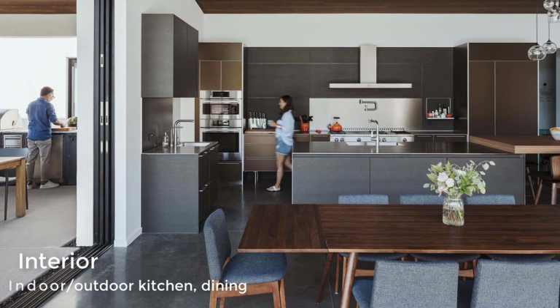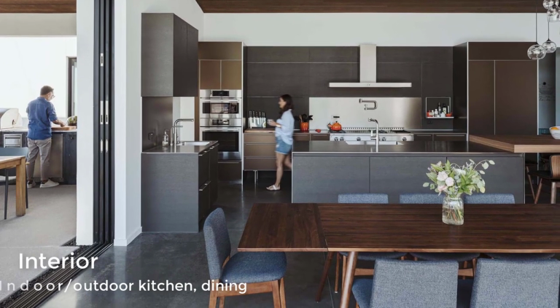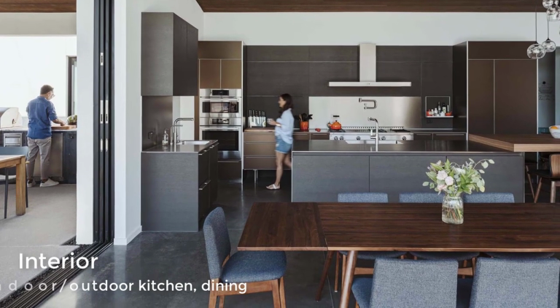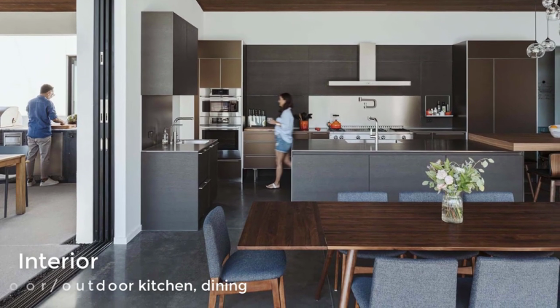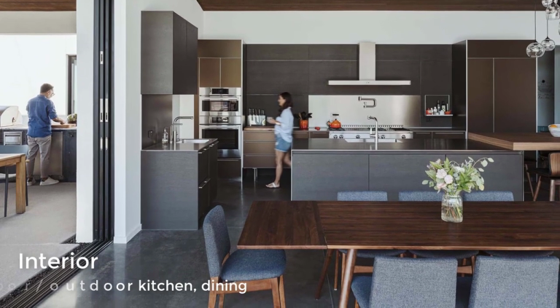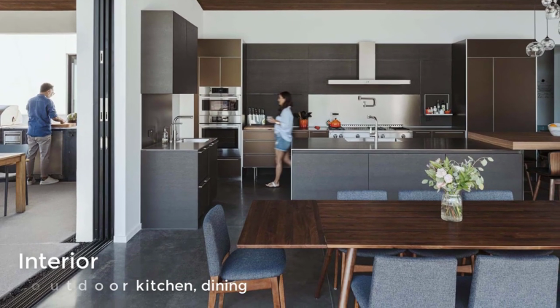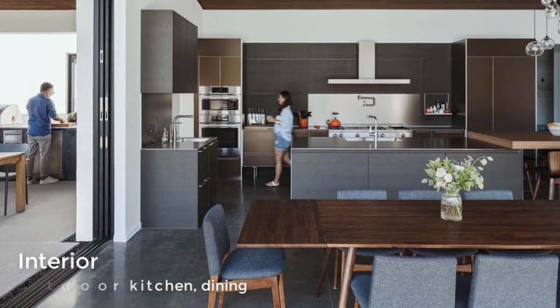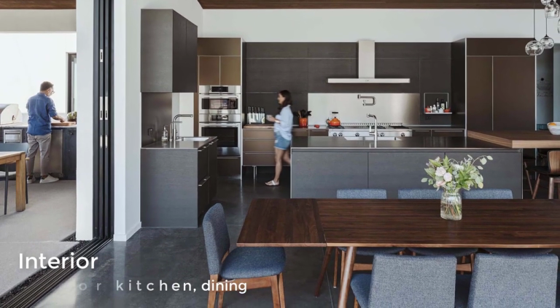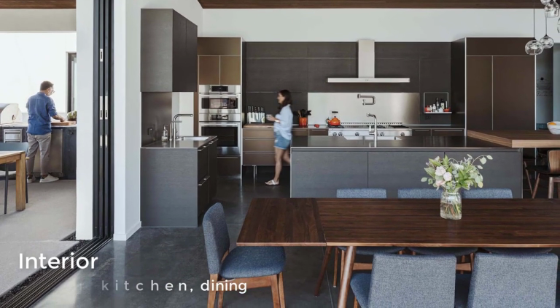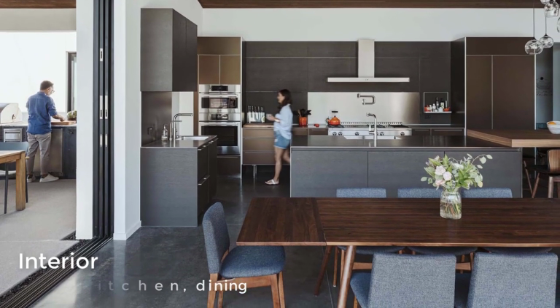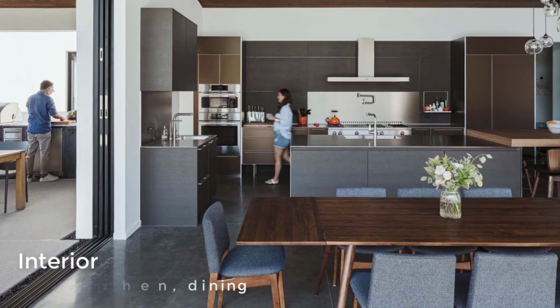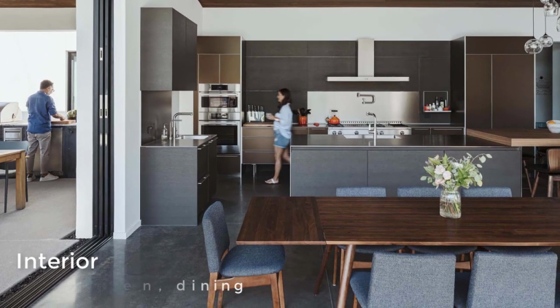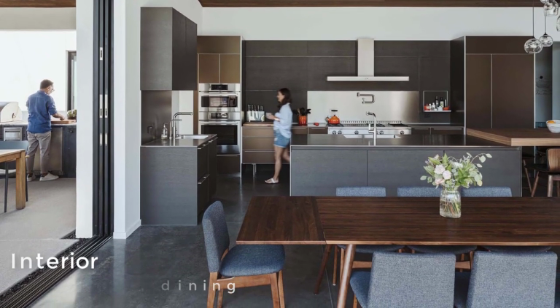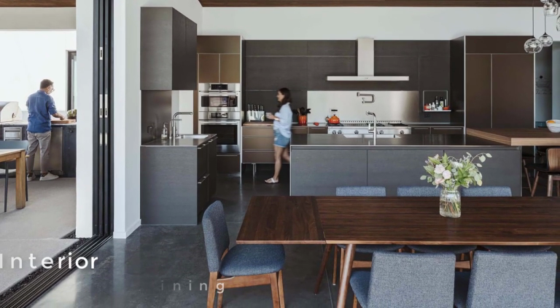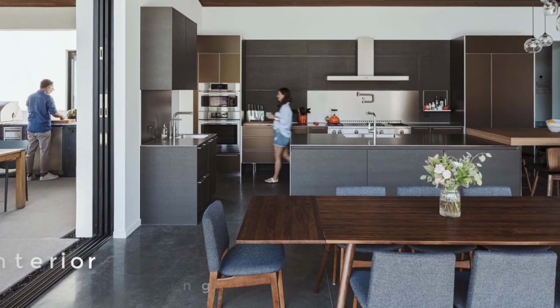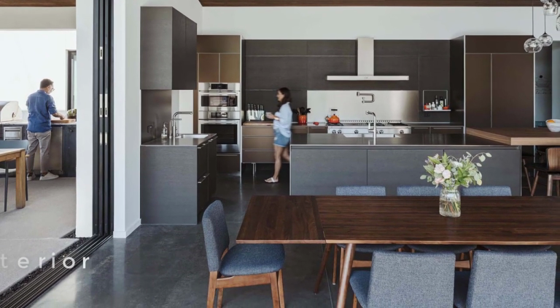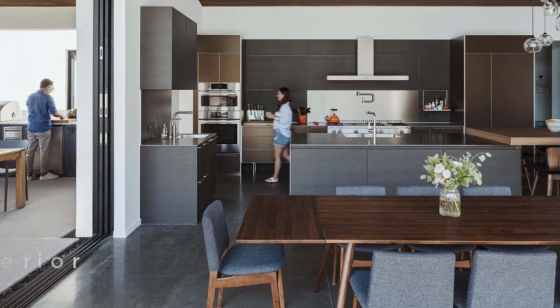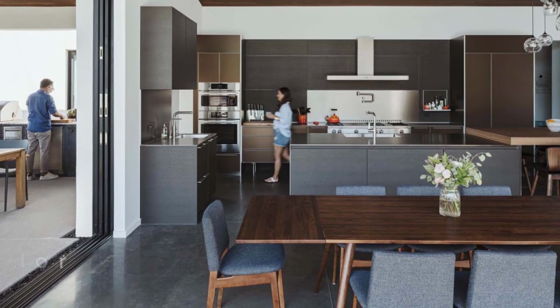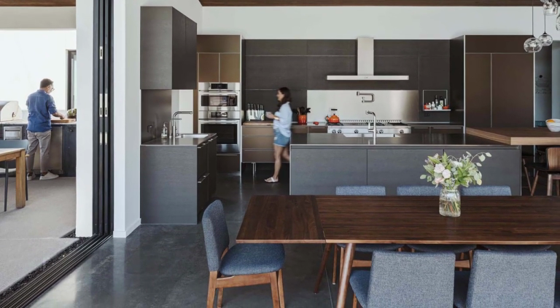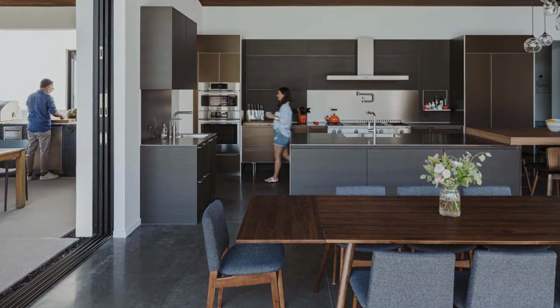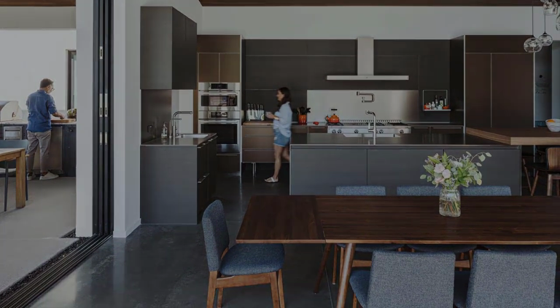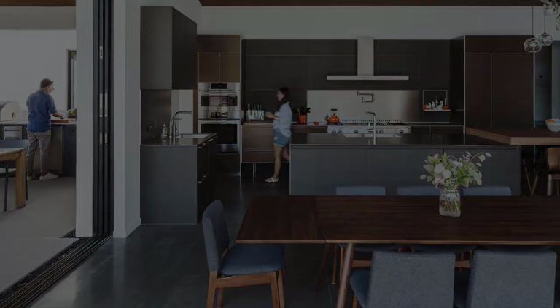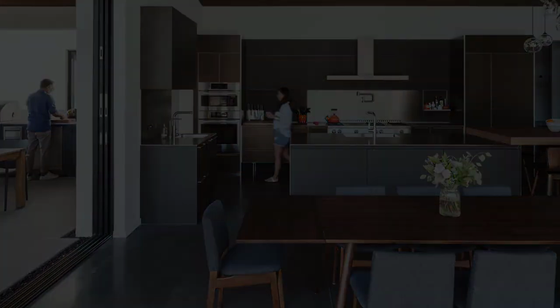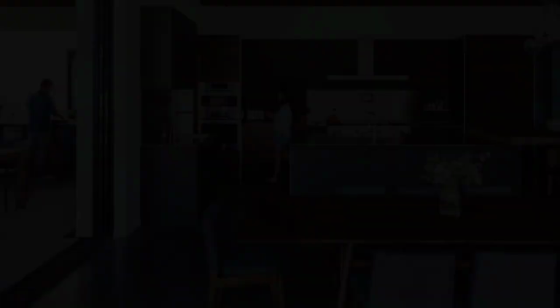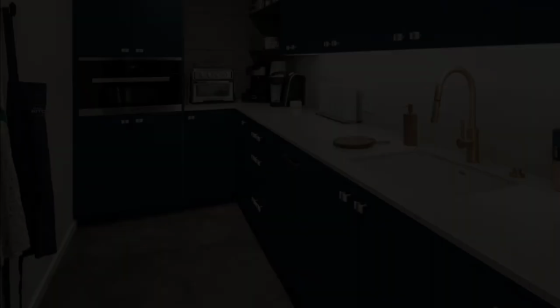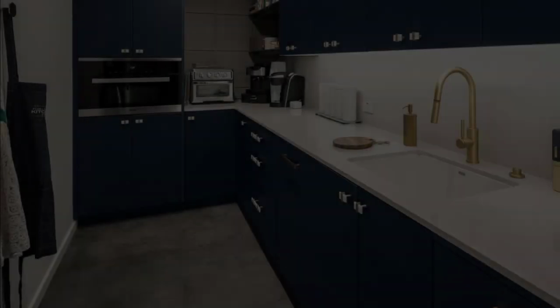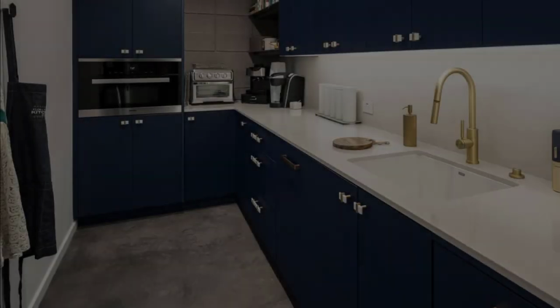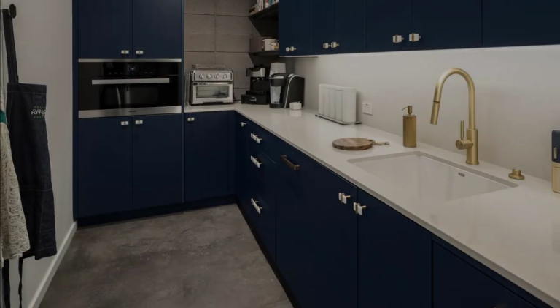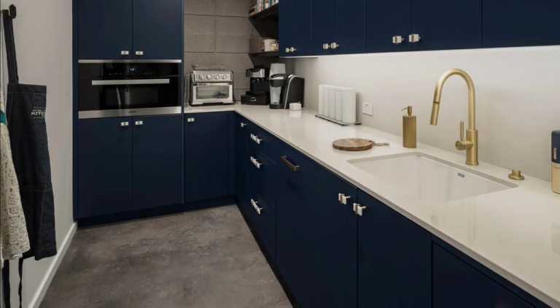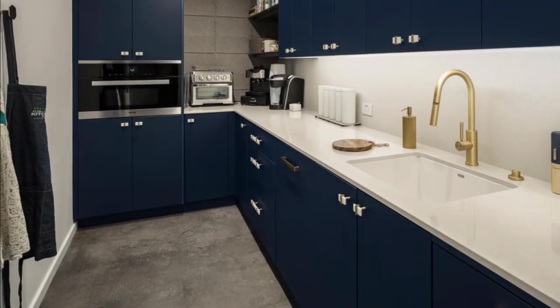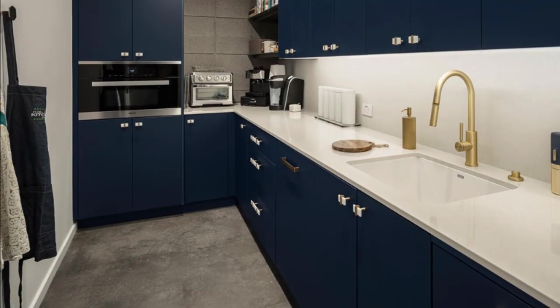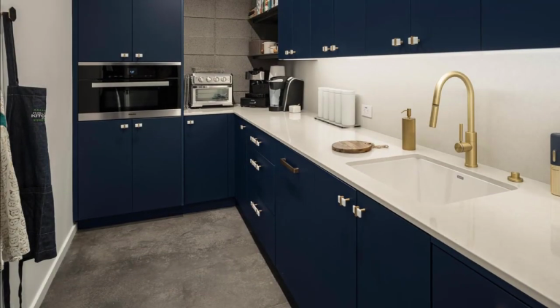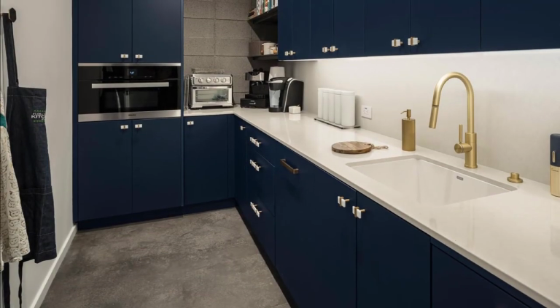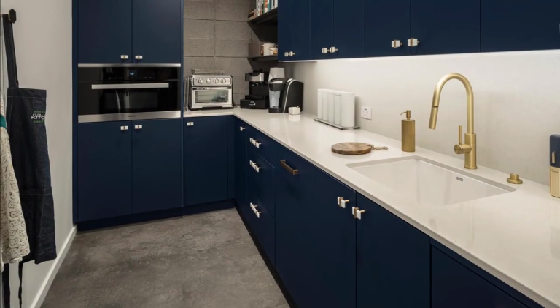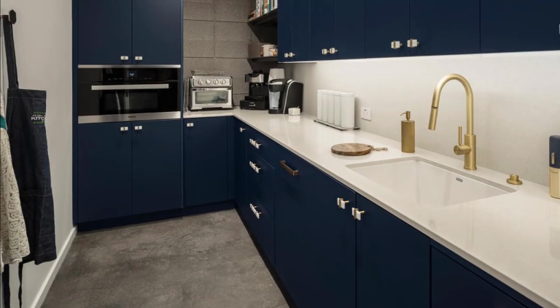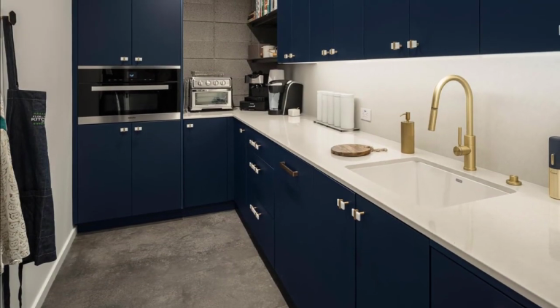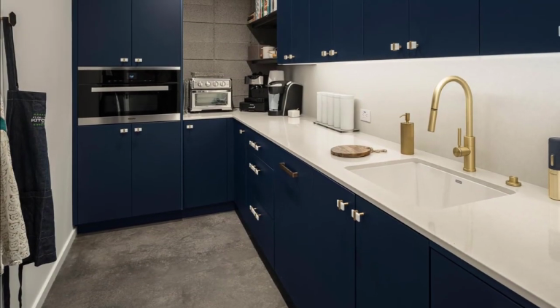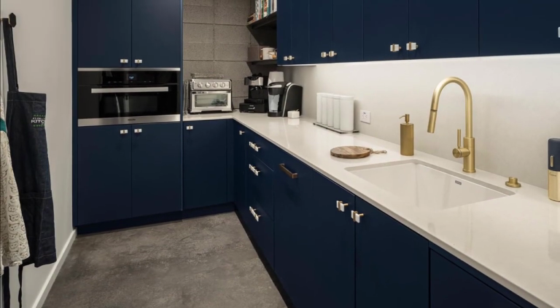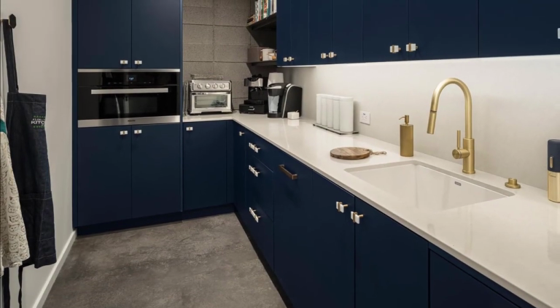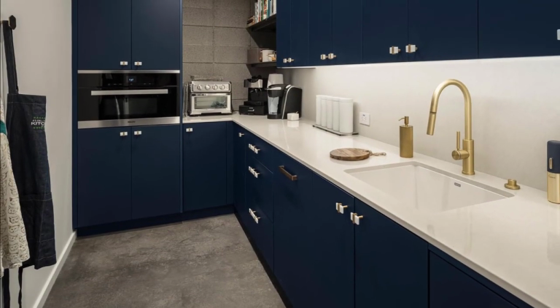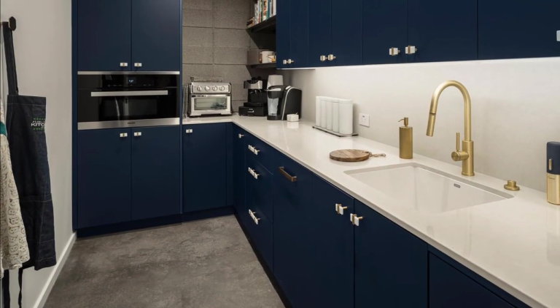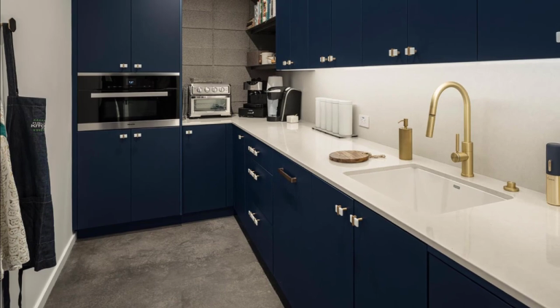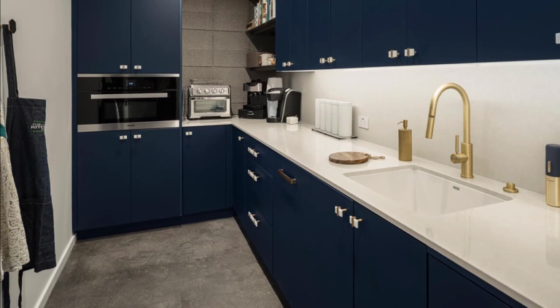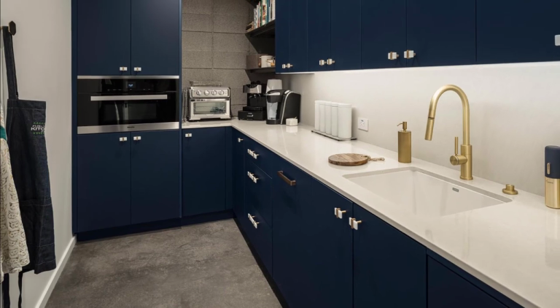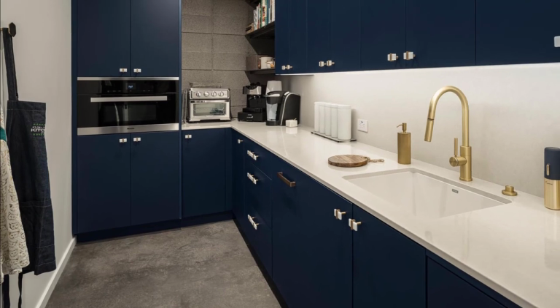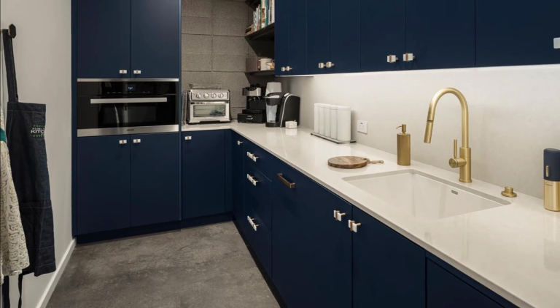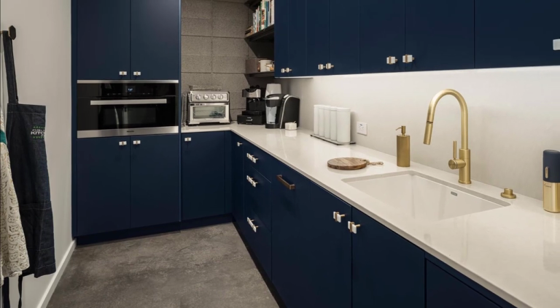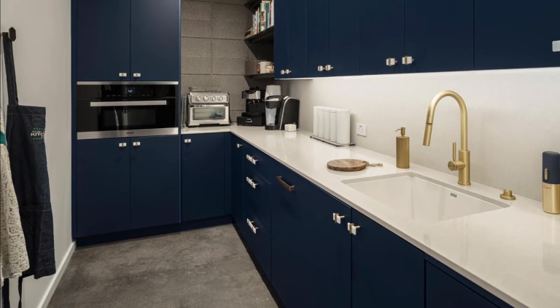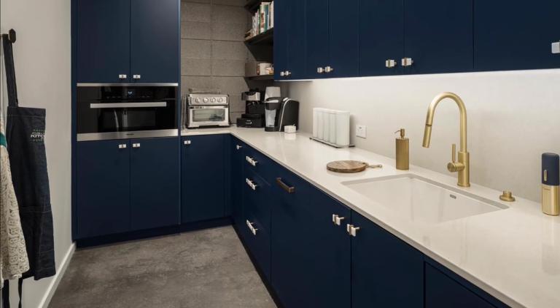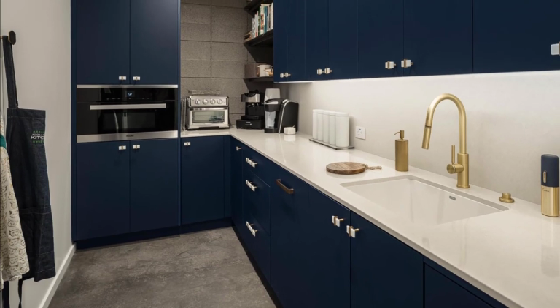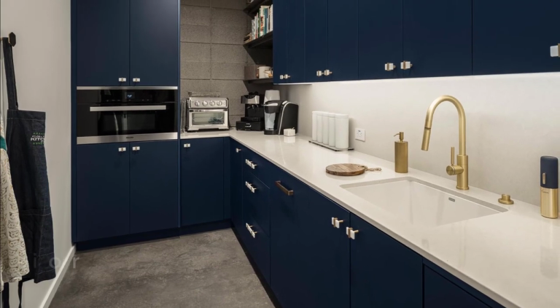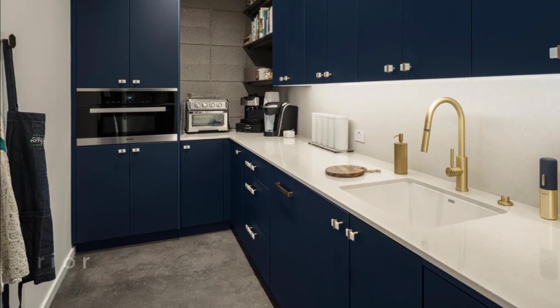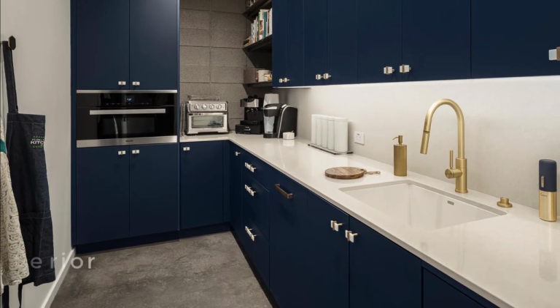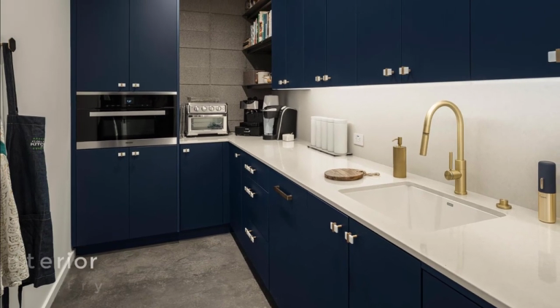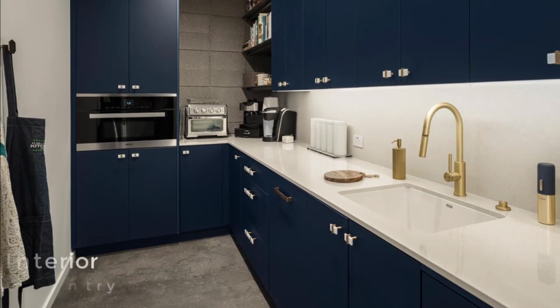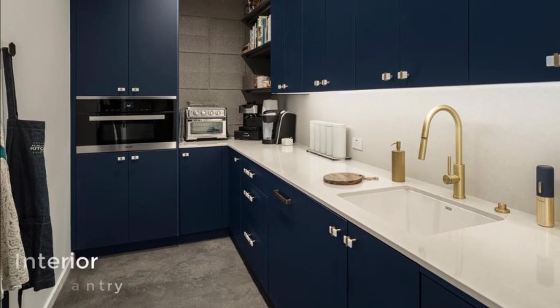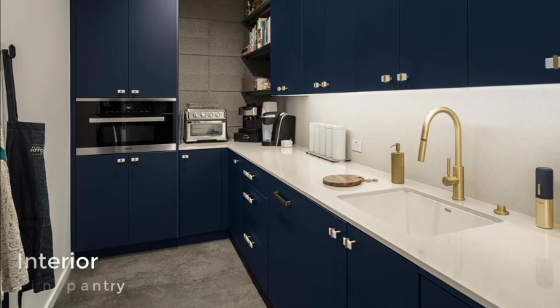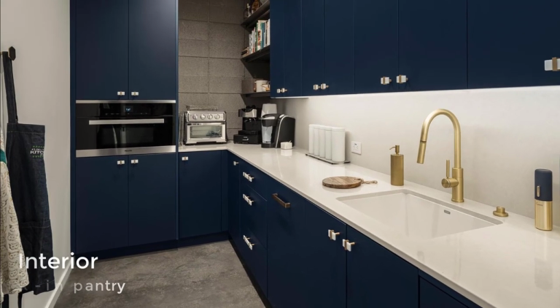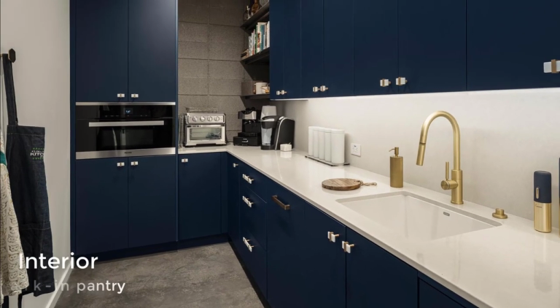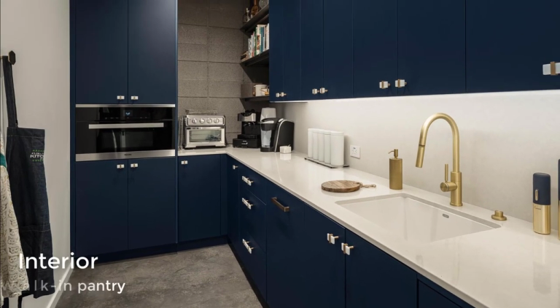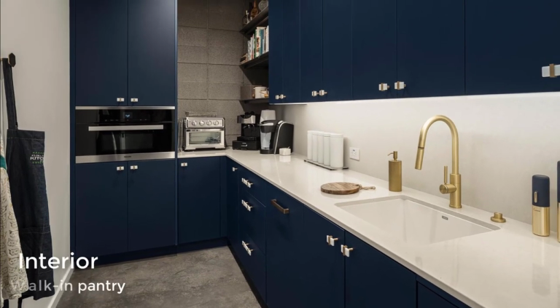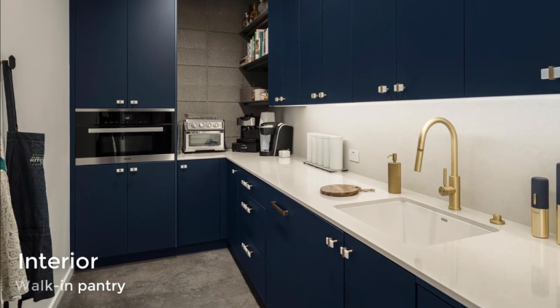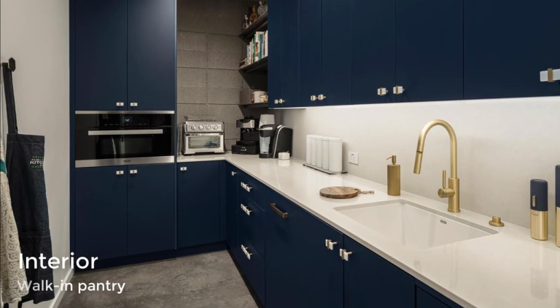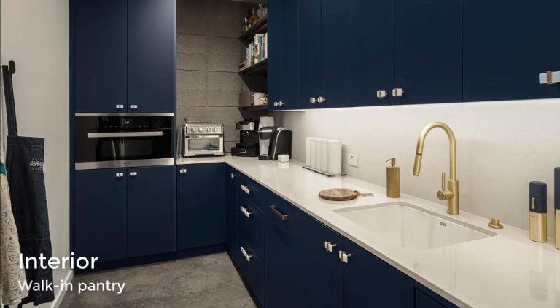The kitchen also includes a large walk-in pantry with dark blue minimalist cabinets that provide plenty of storage room.